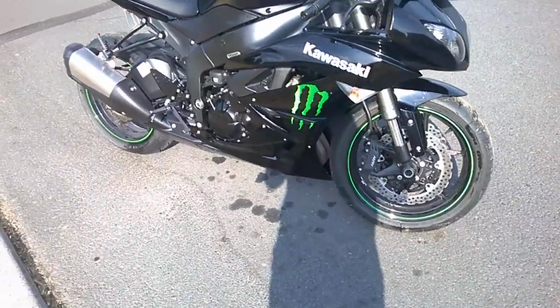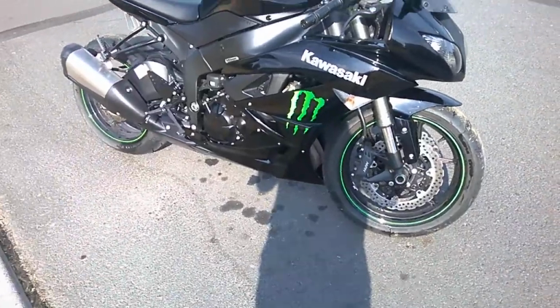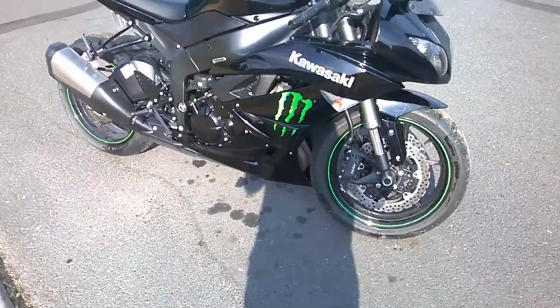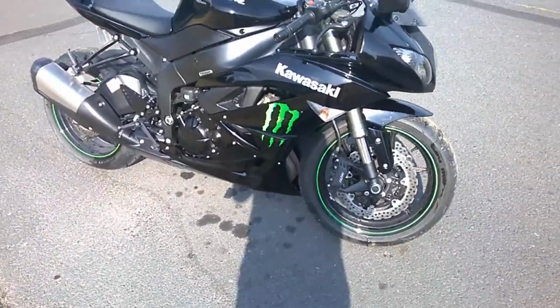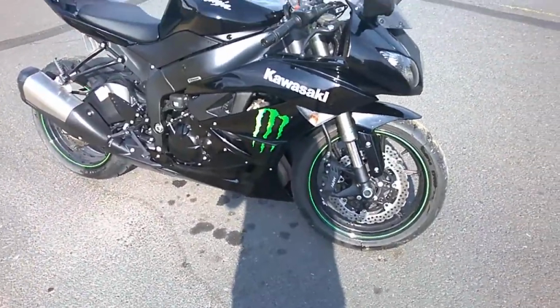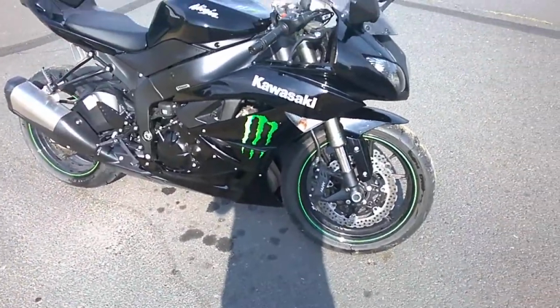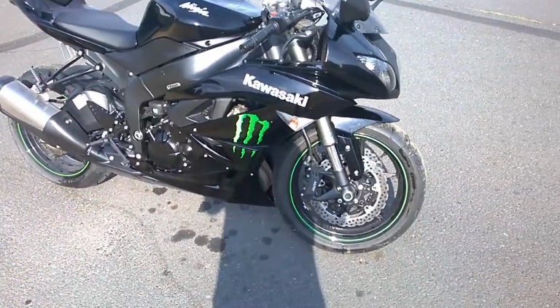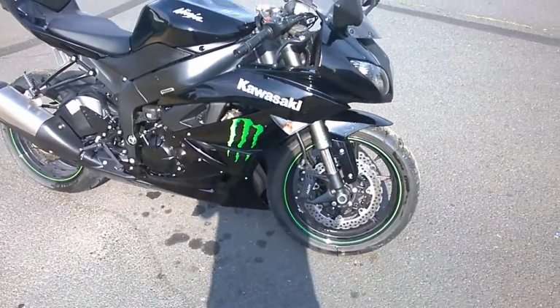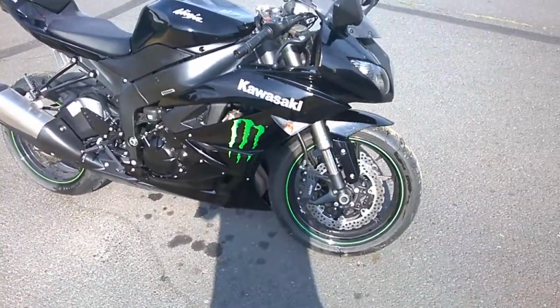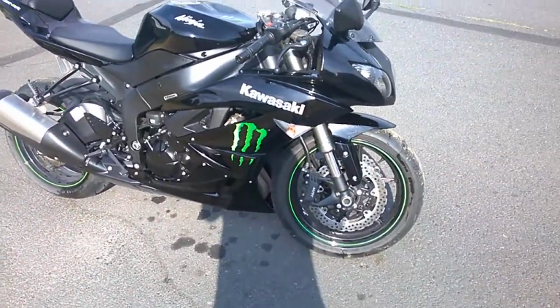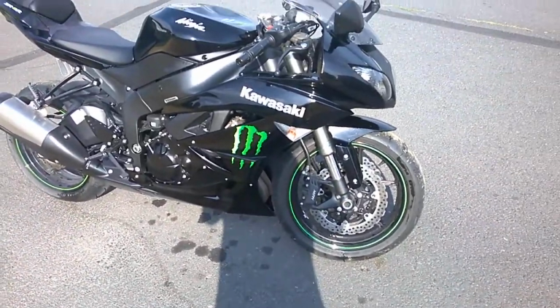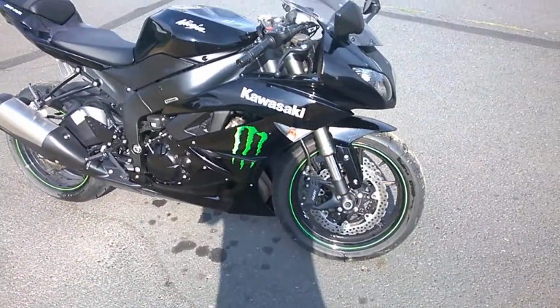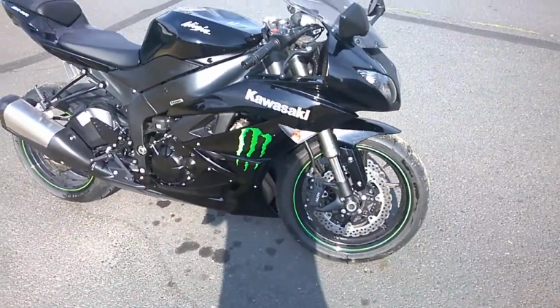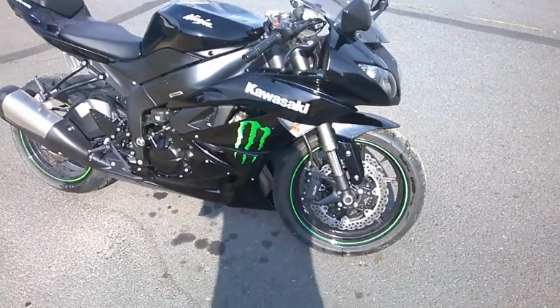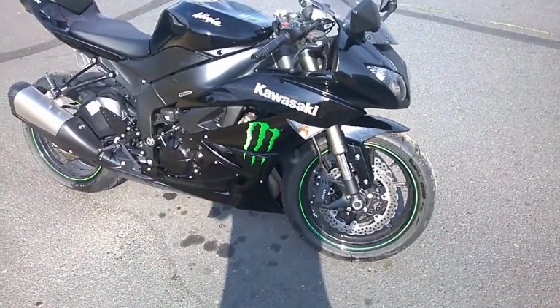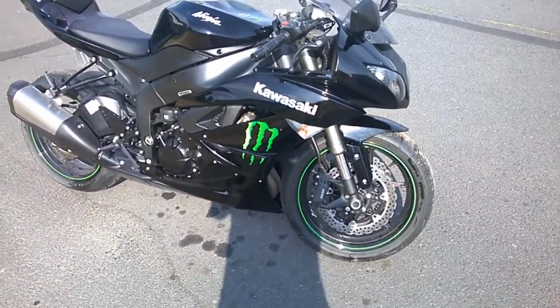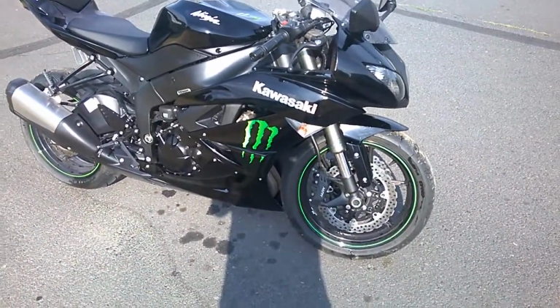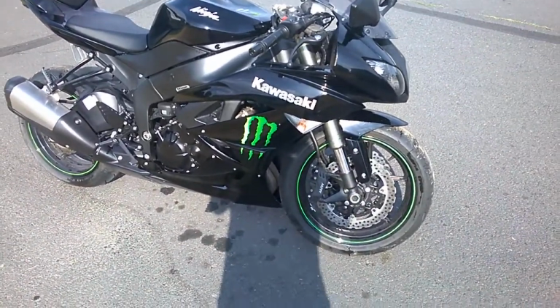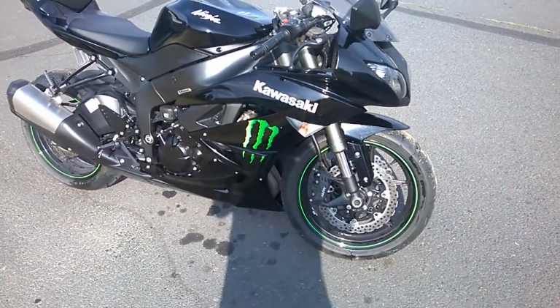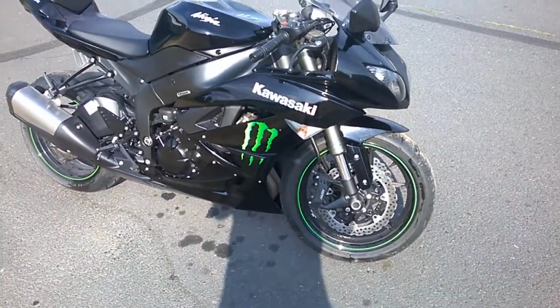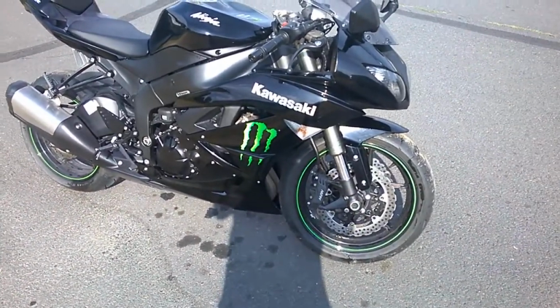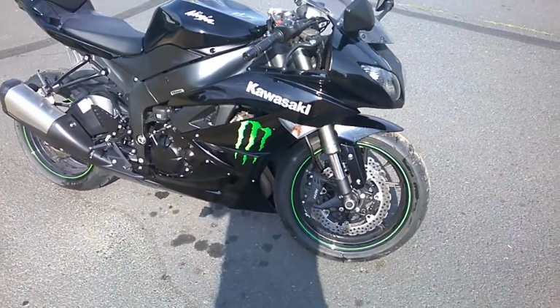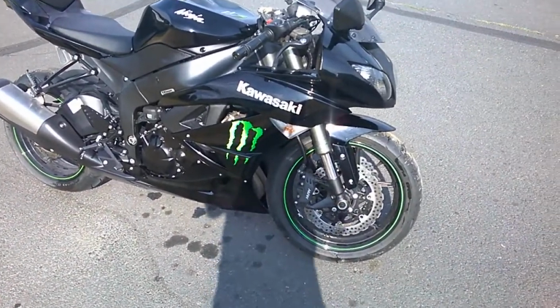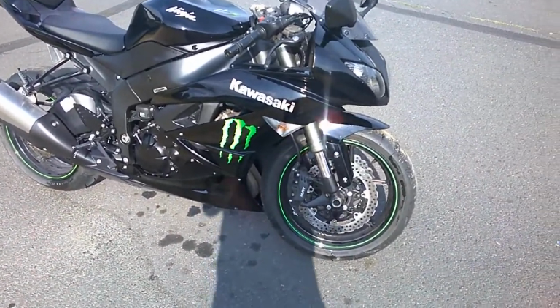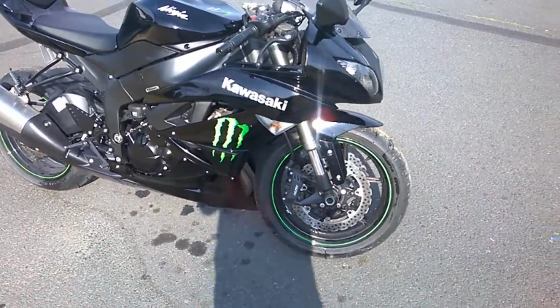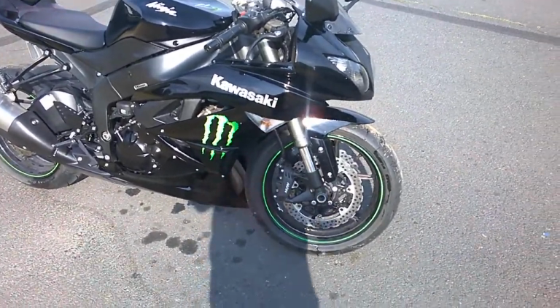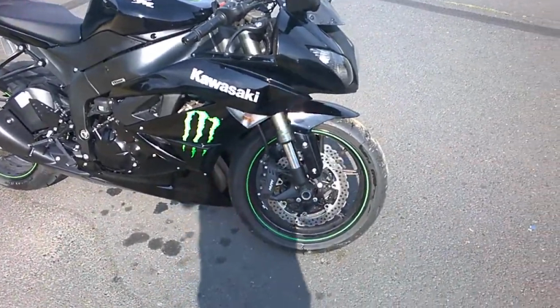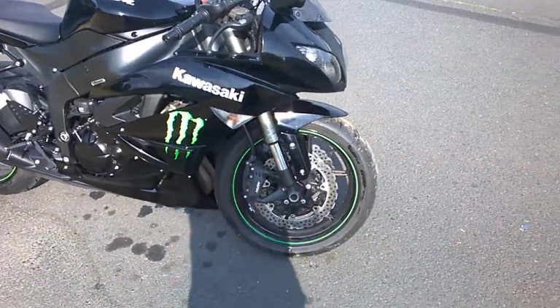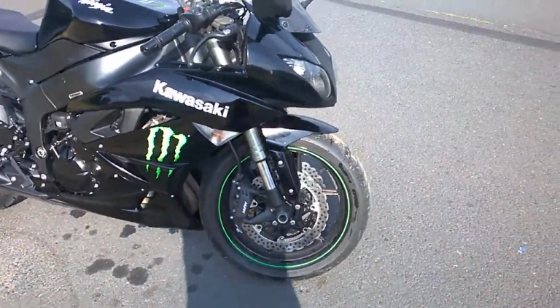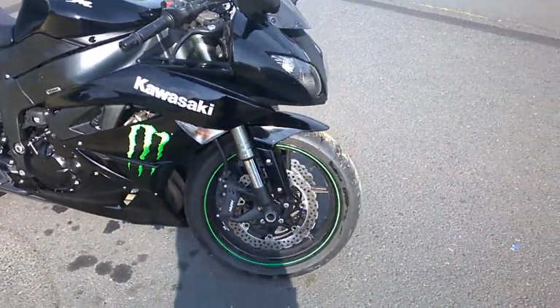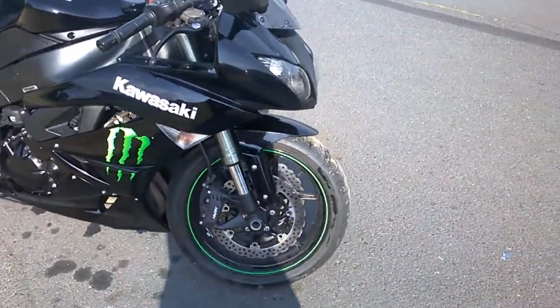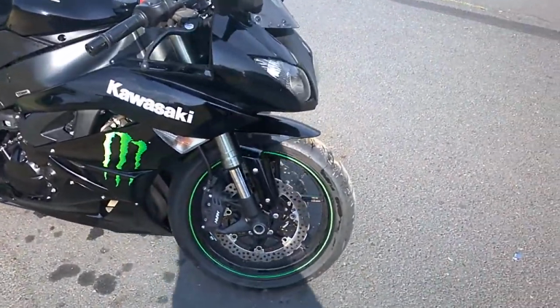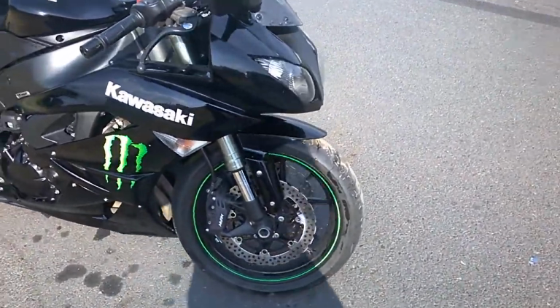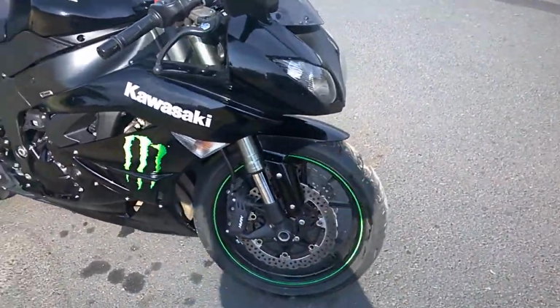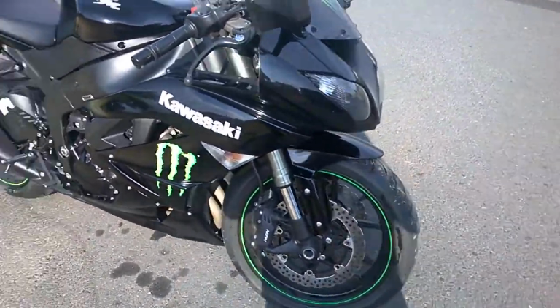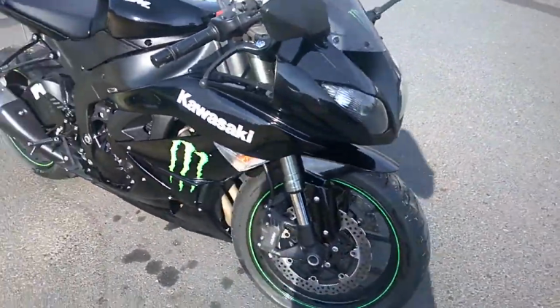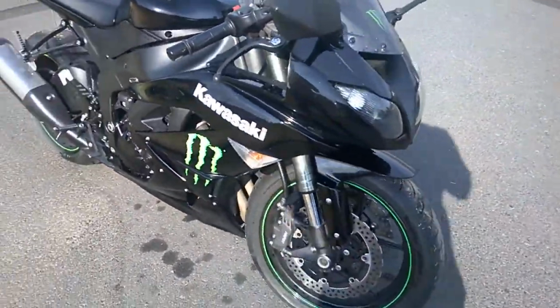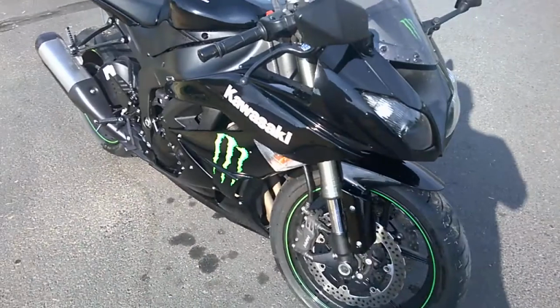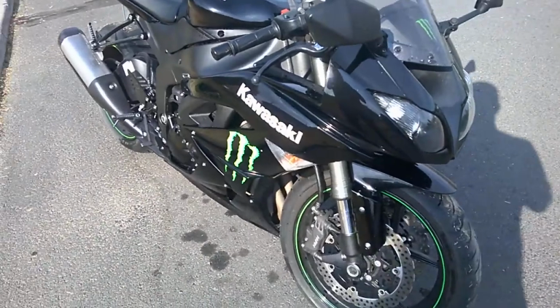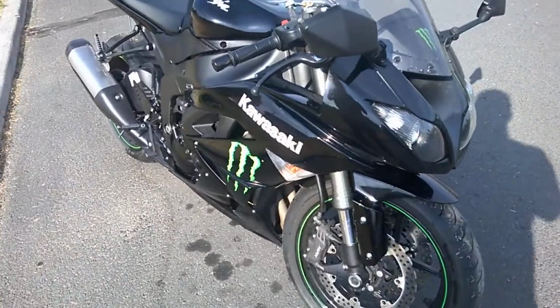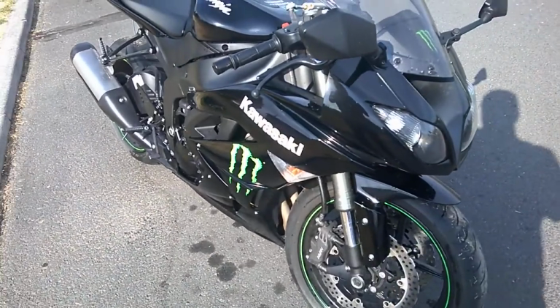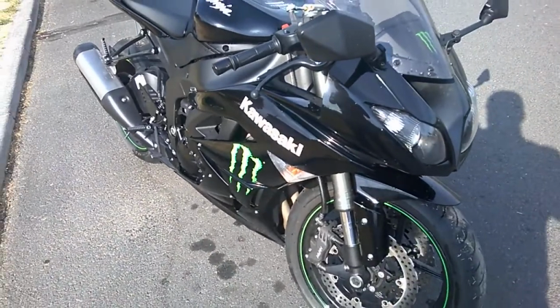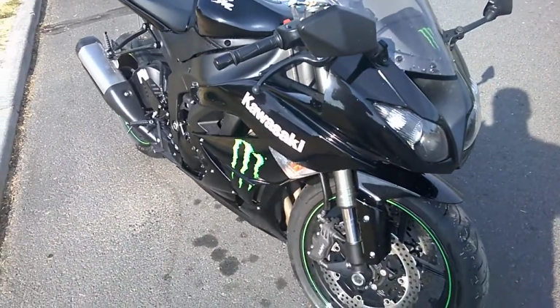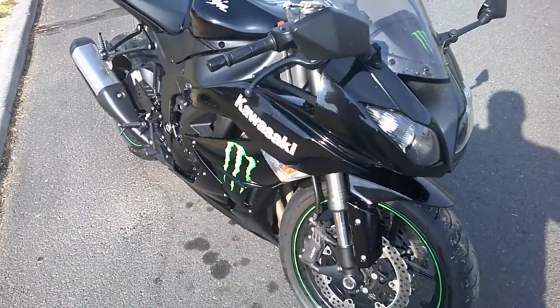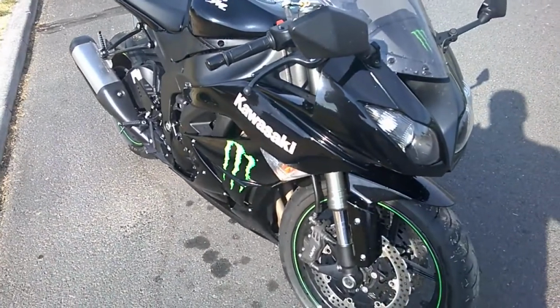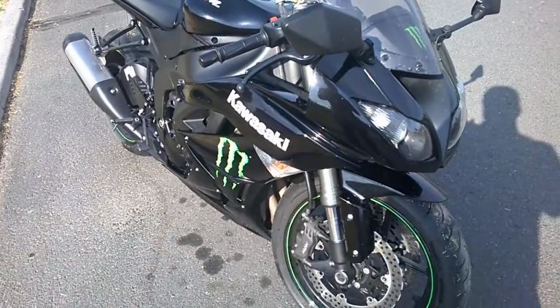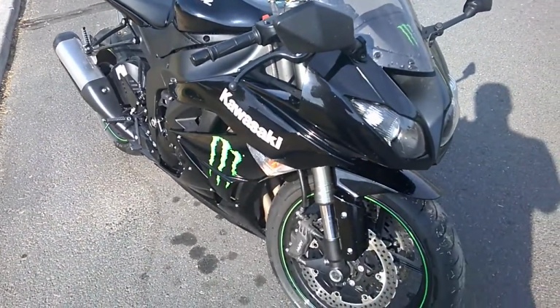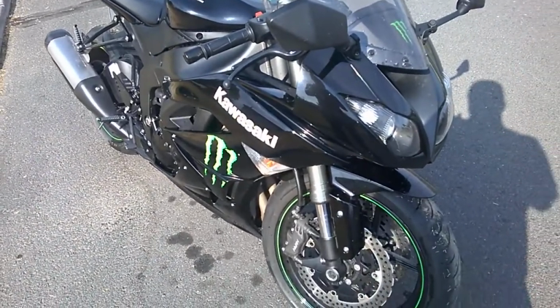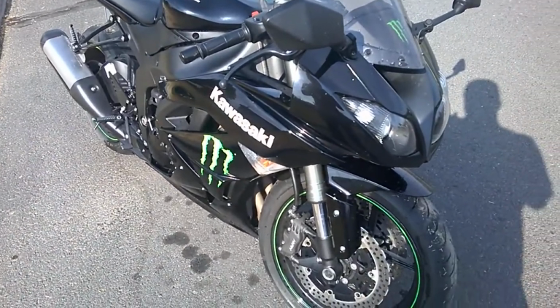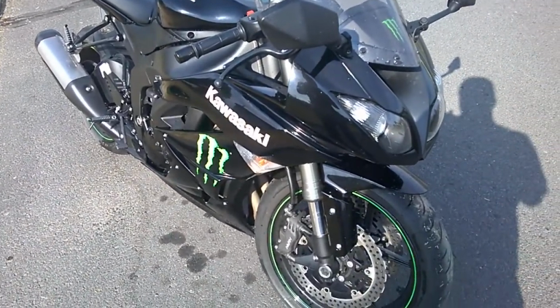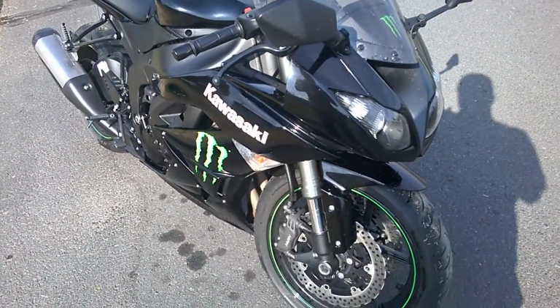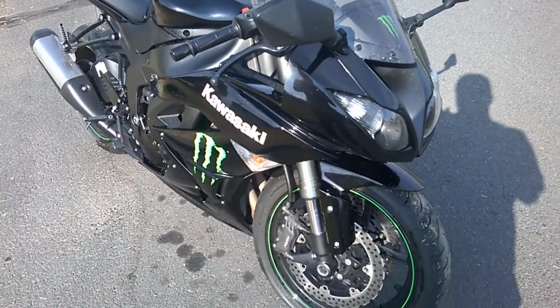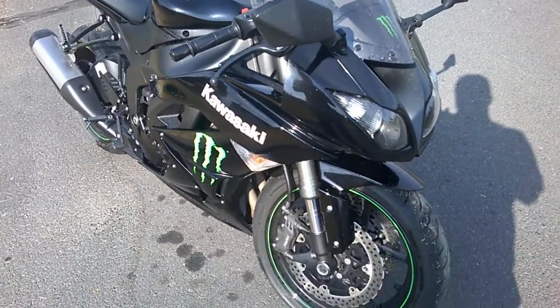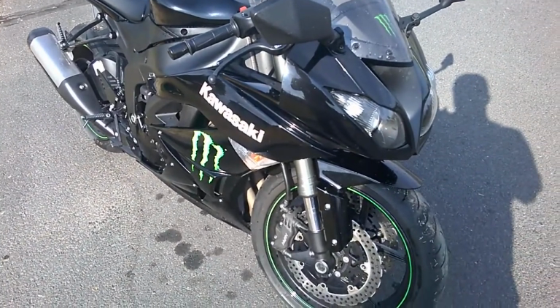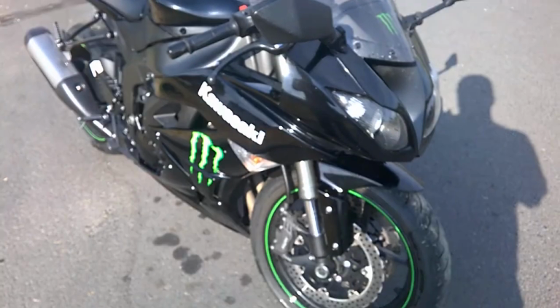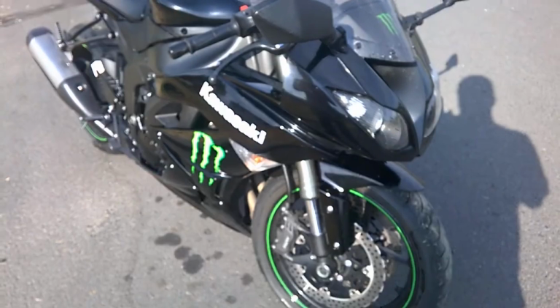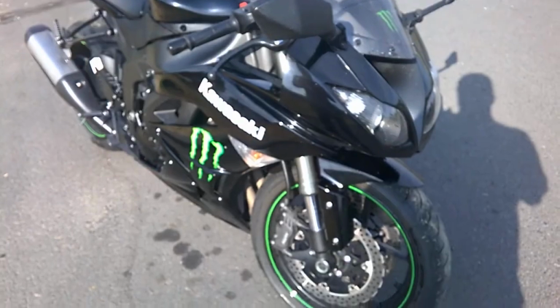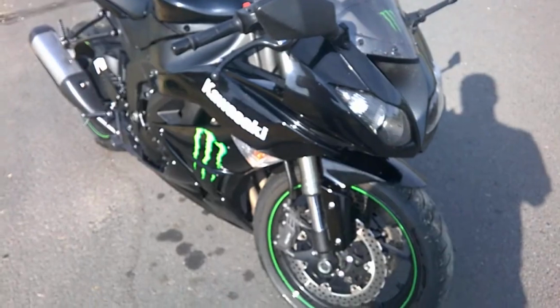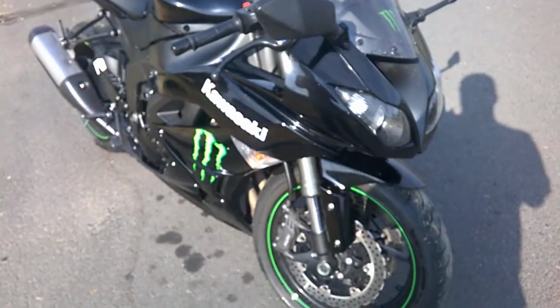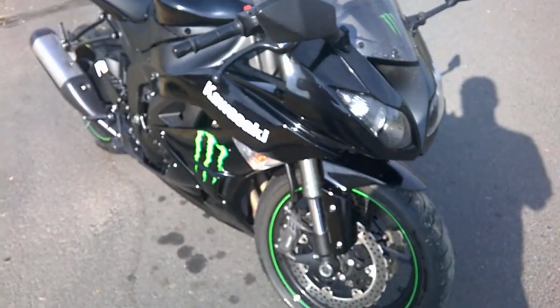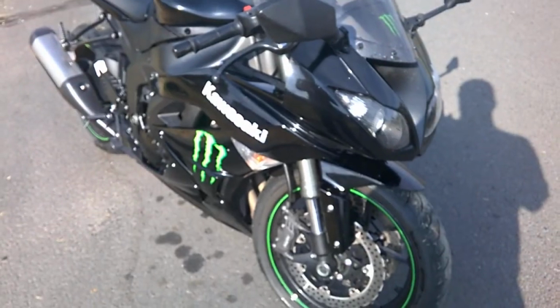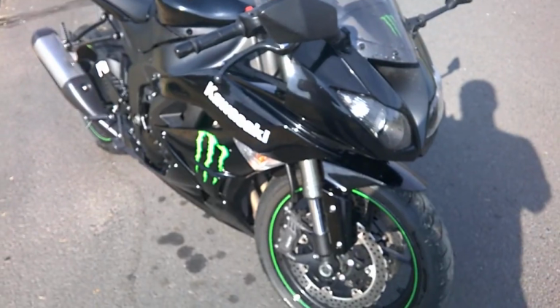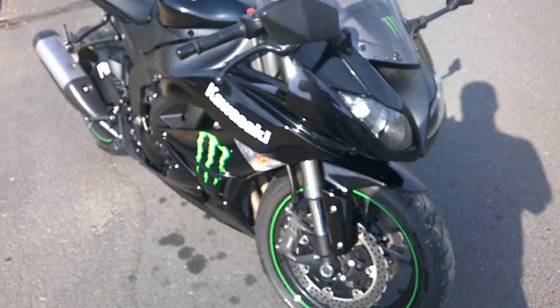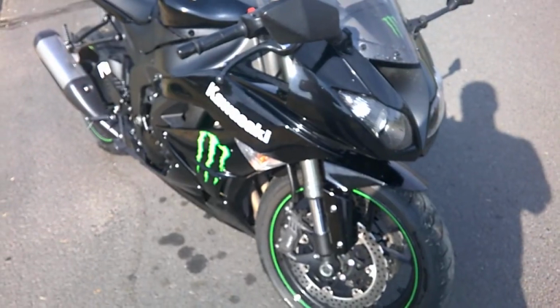I'm making a video. So this is my 2009 Monster Edition Ninja, the one I have on Craigslist.